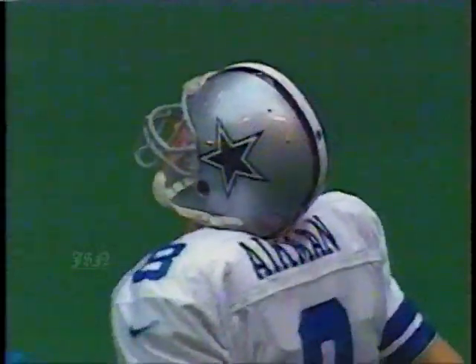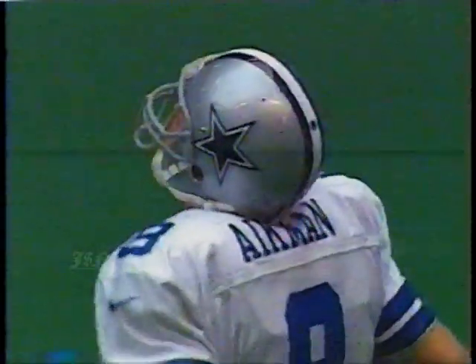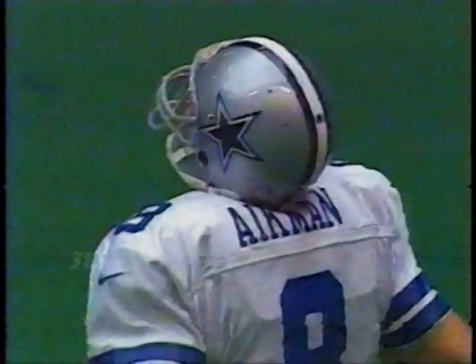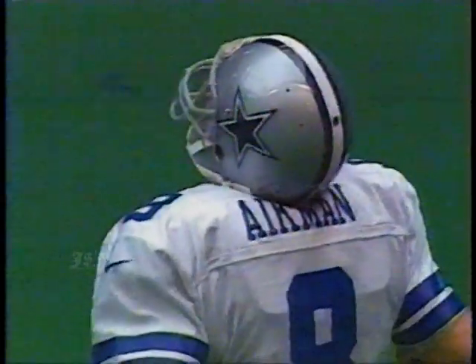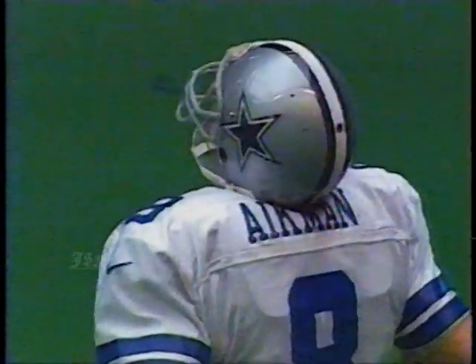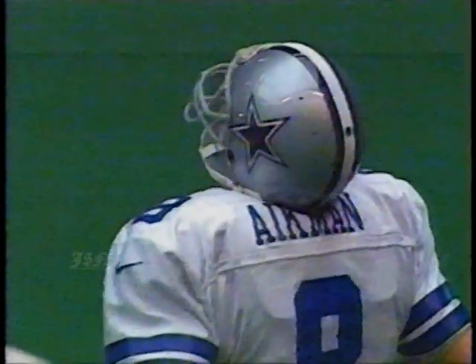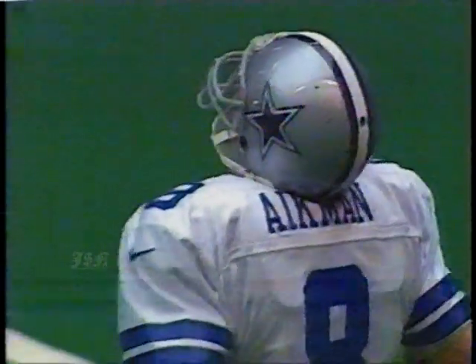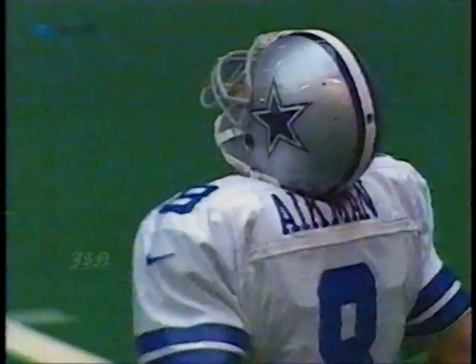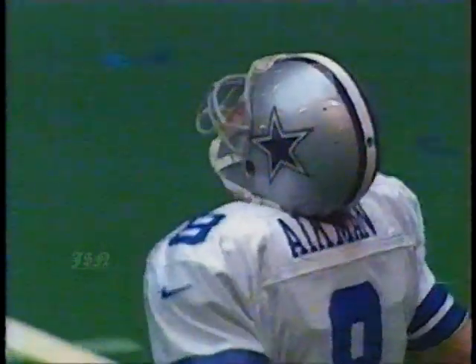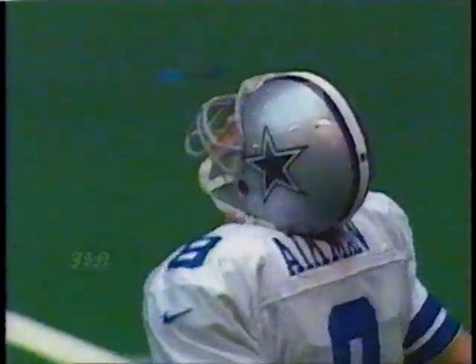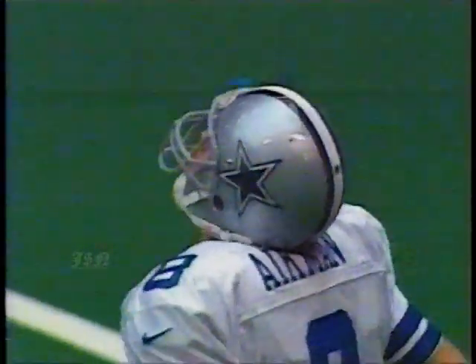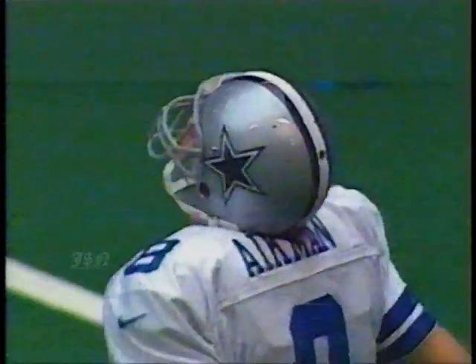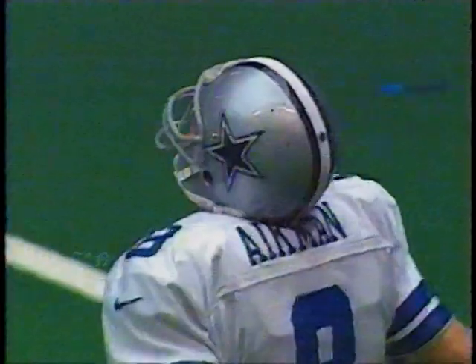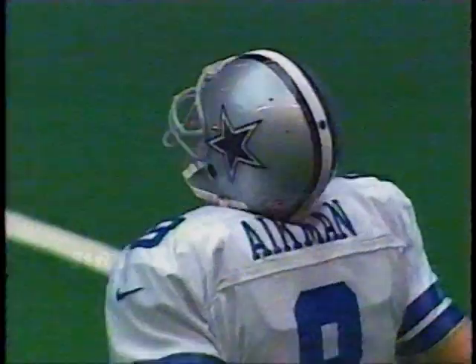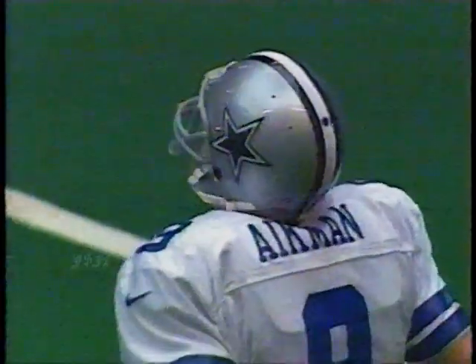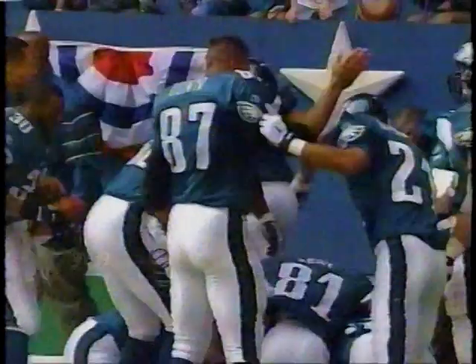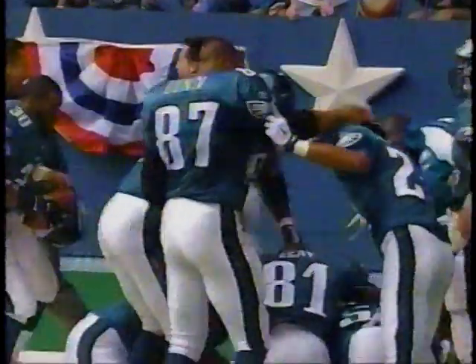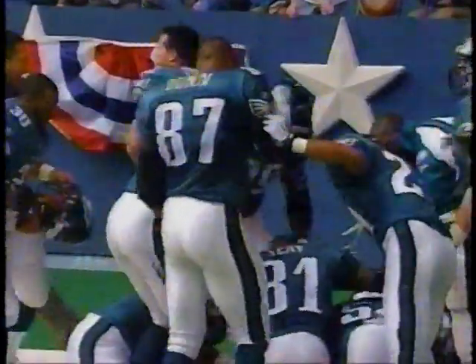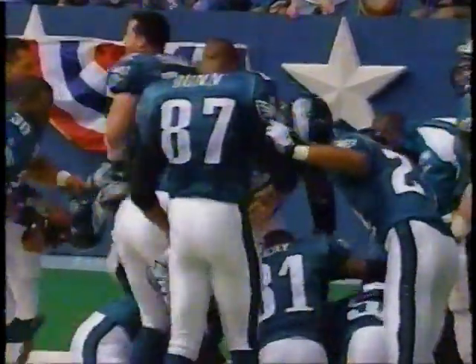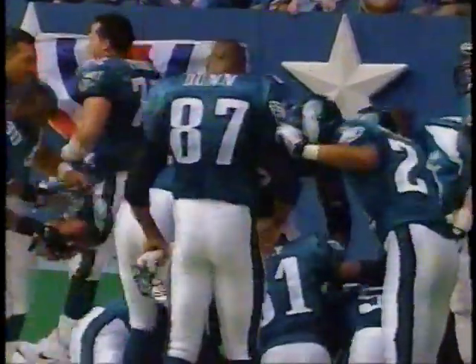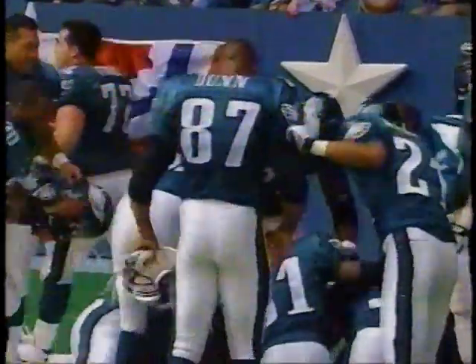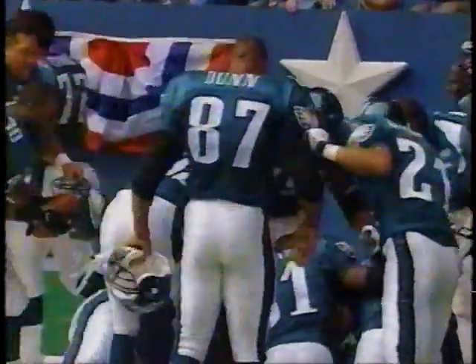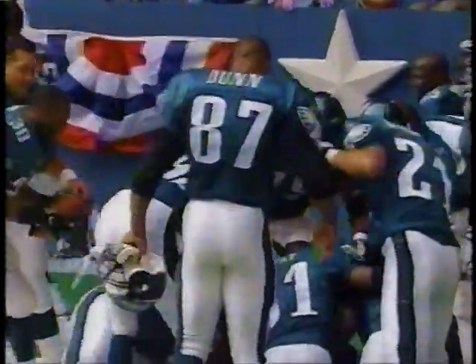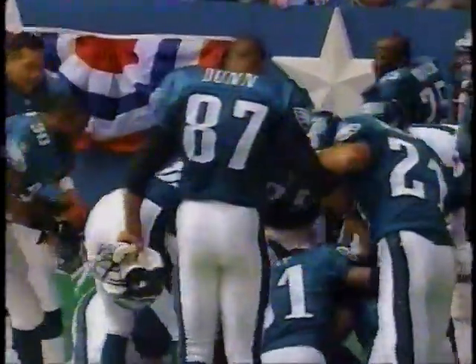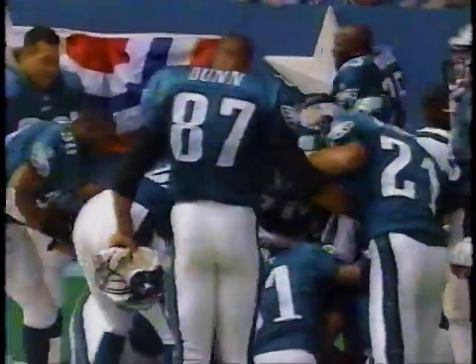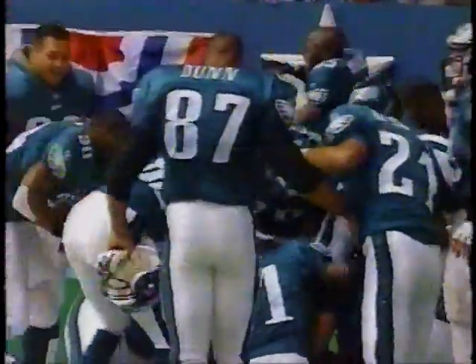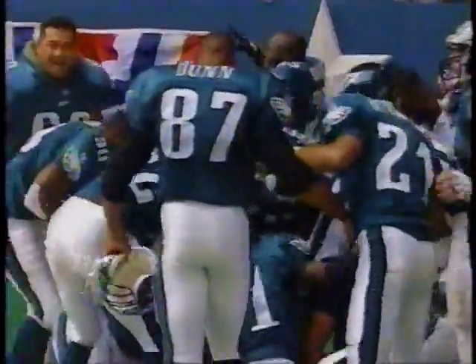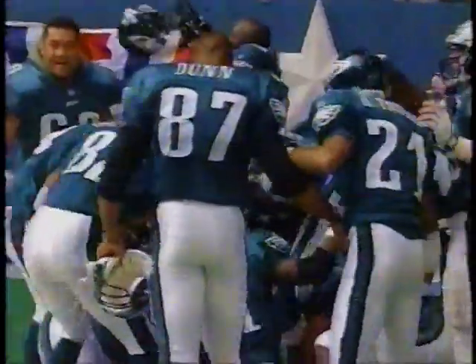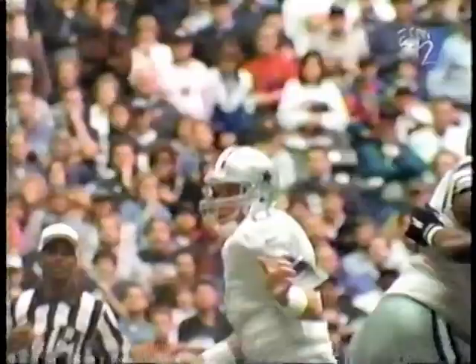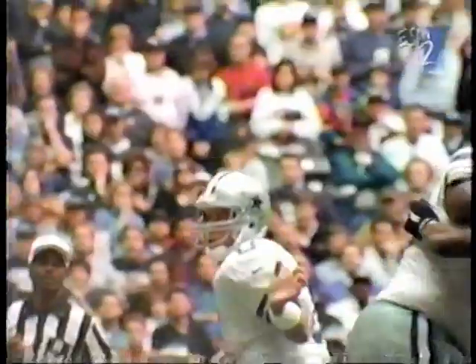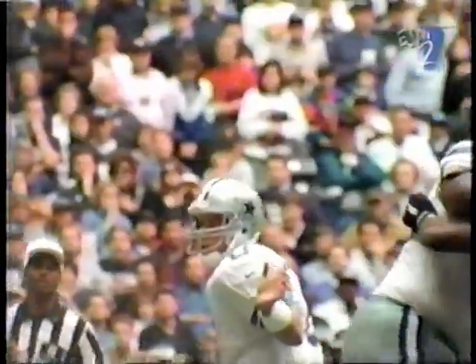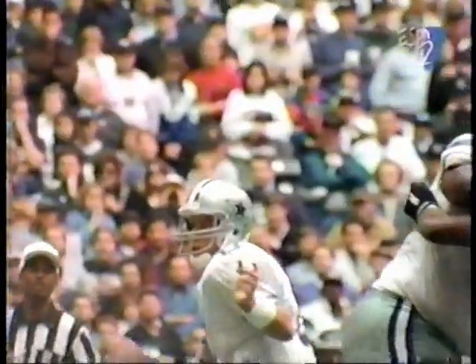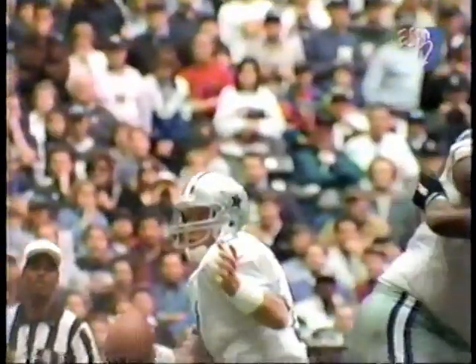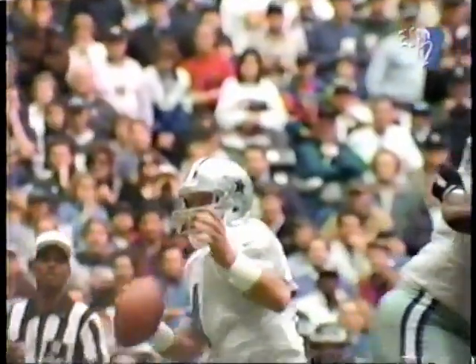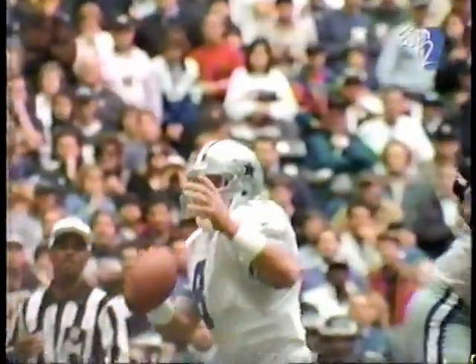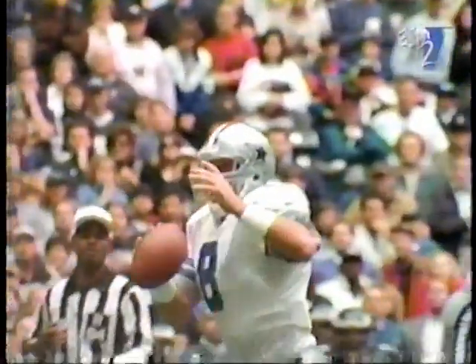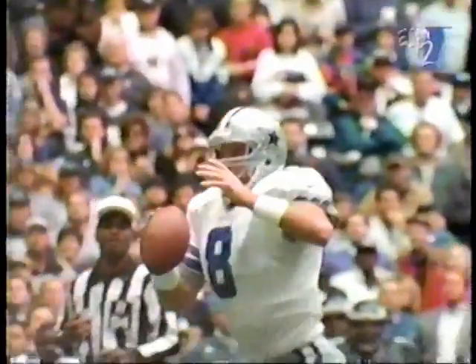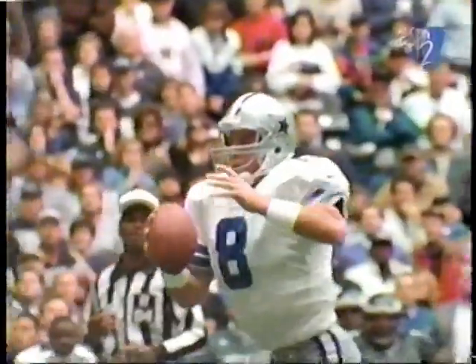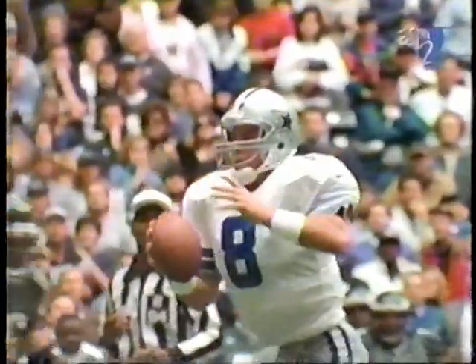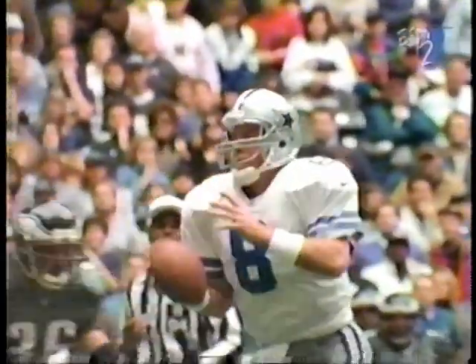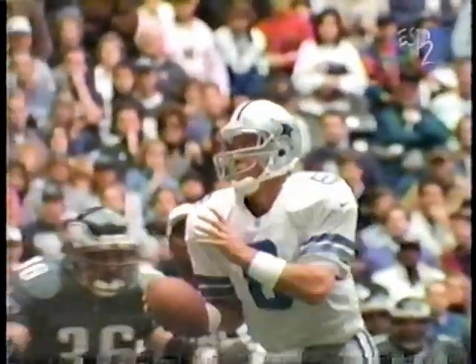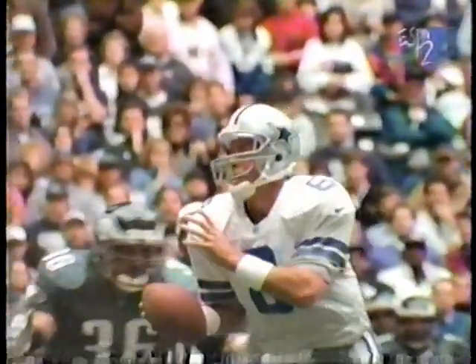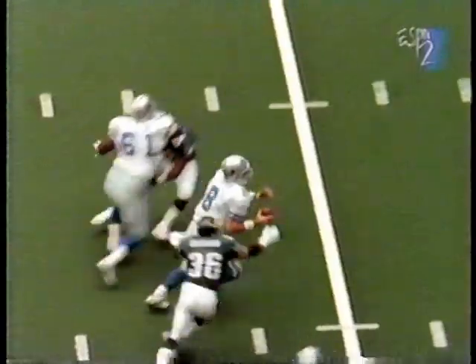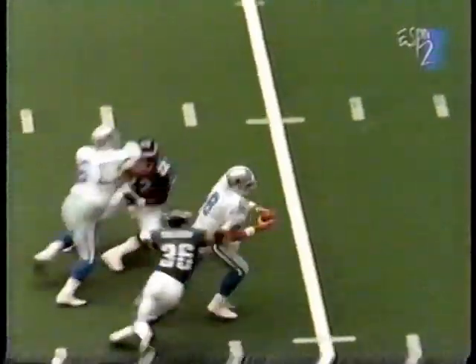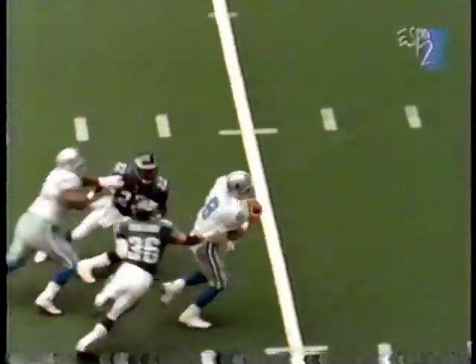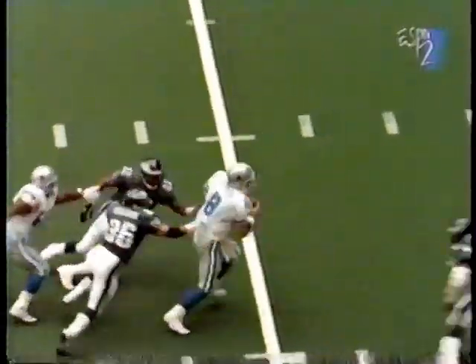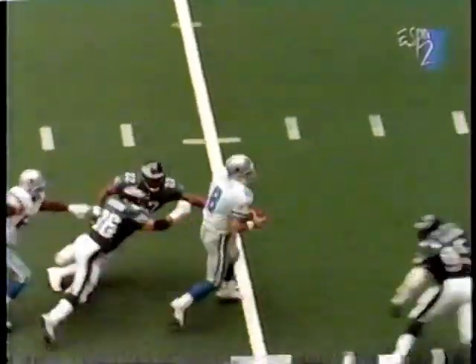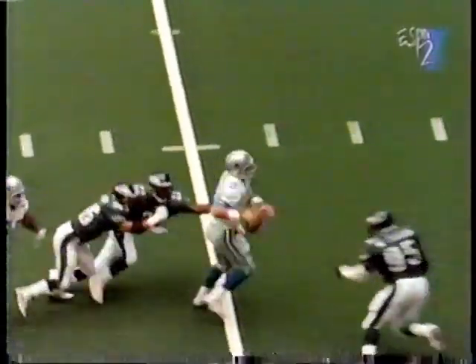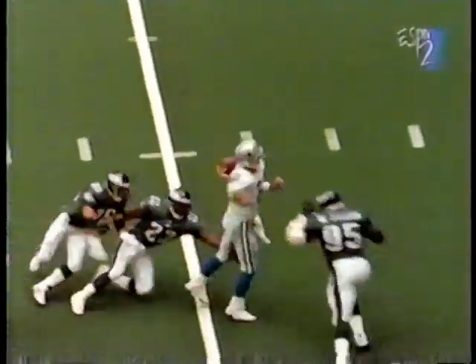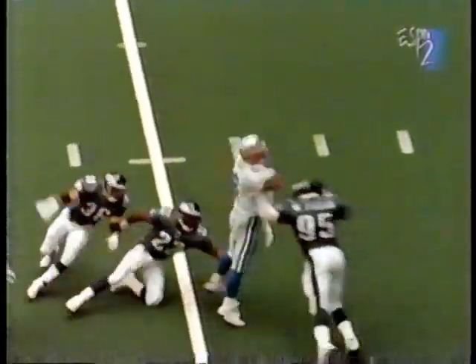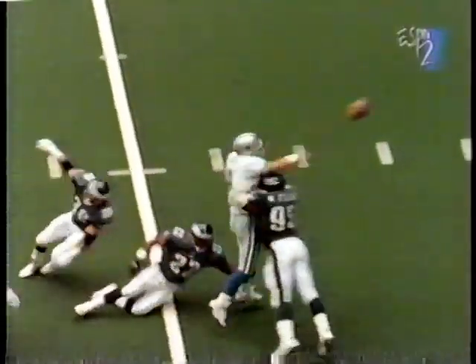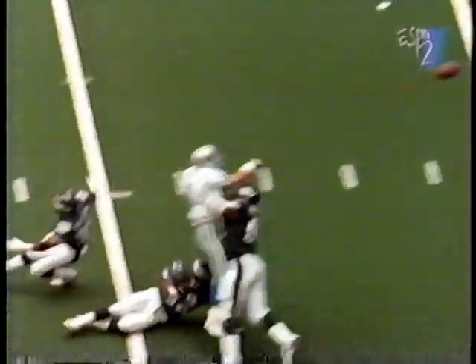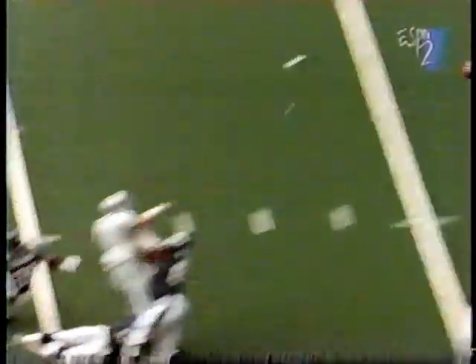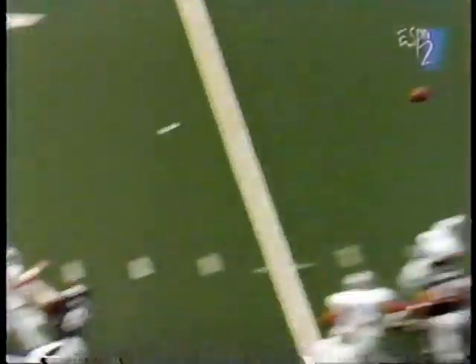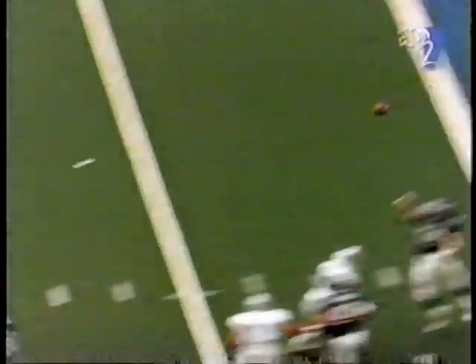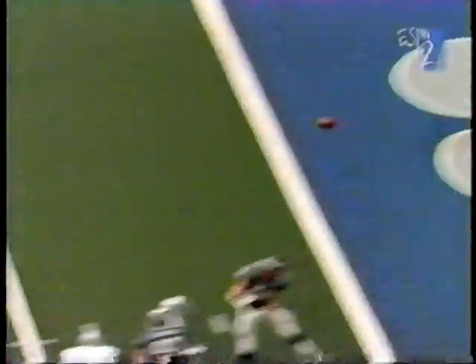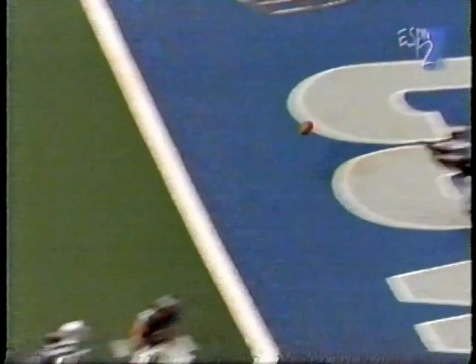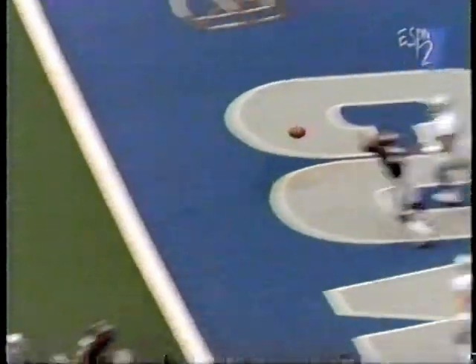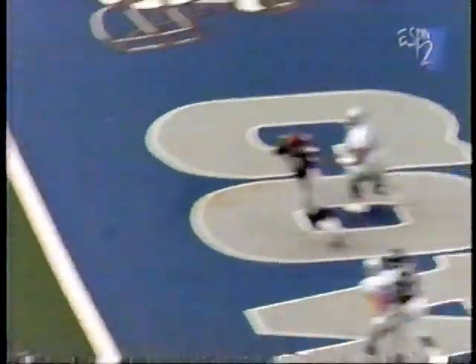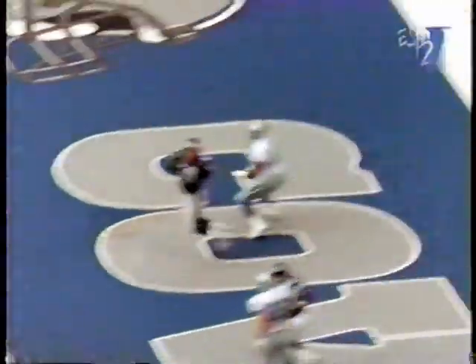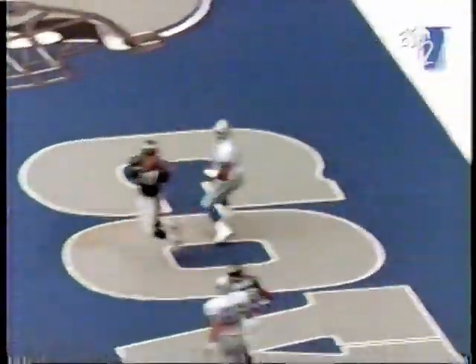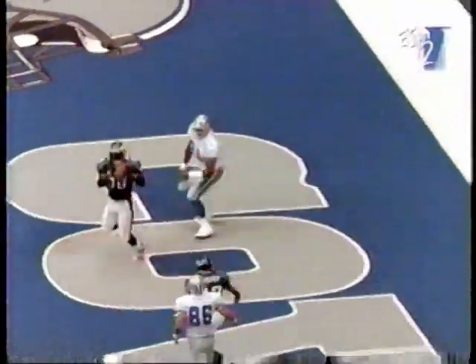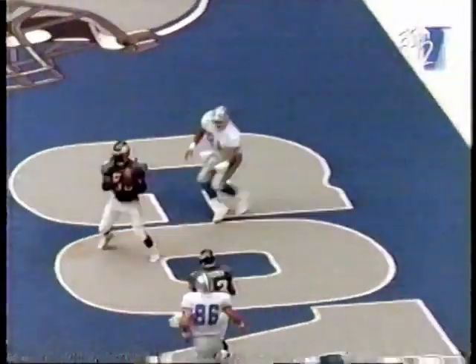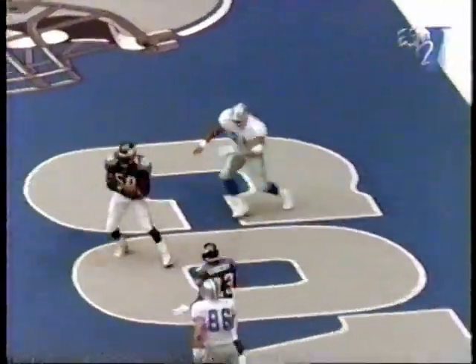A play that combined for 102 yards - touchdown! Two mistakes by Aikman. Aikman is back - he is looking, here he goes. And the Eagles - here's the men coming up with the interception.